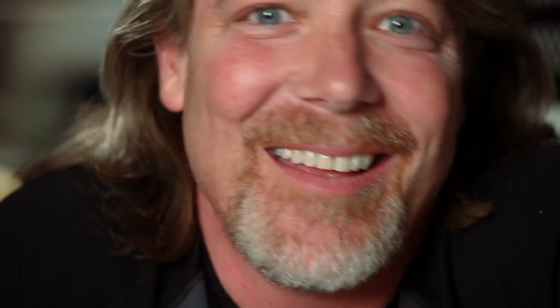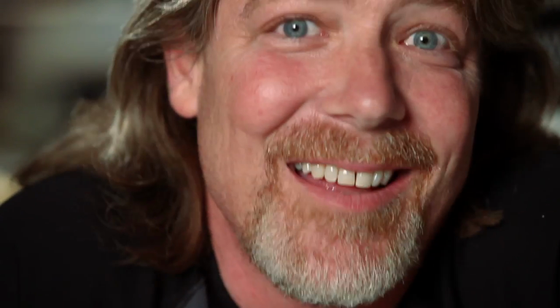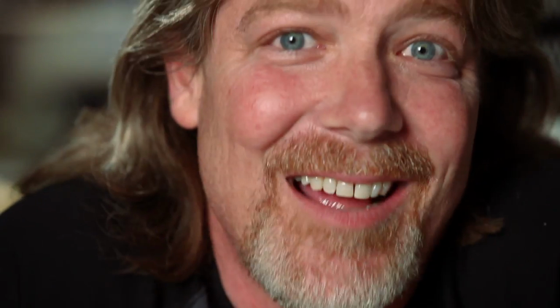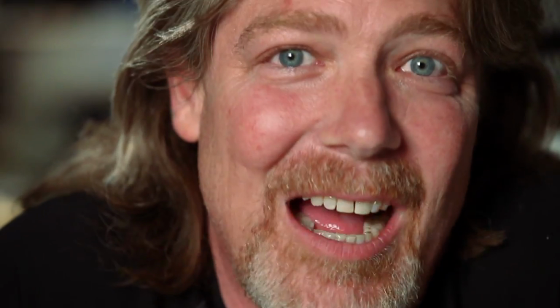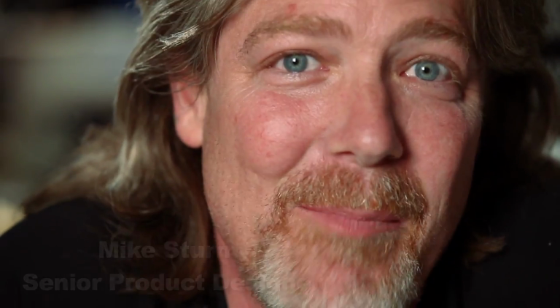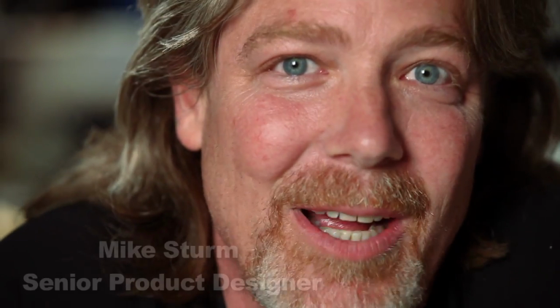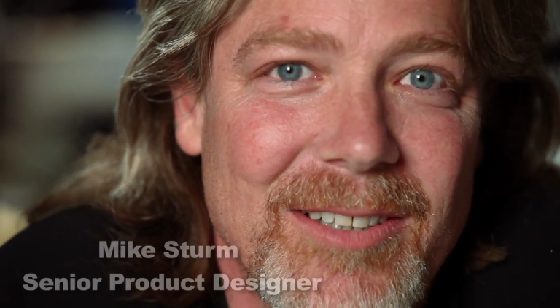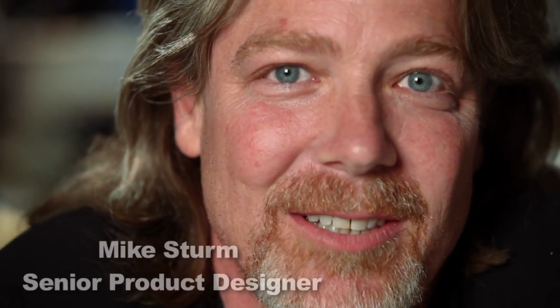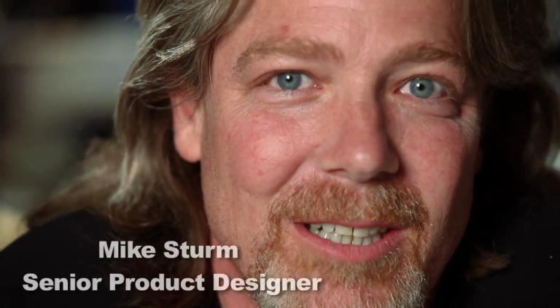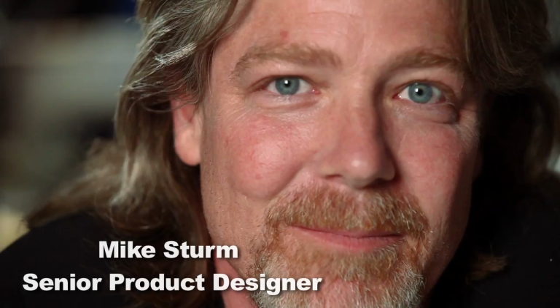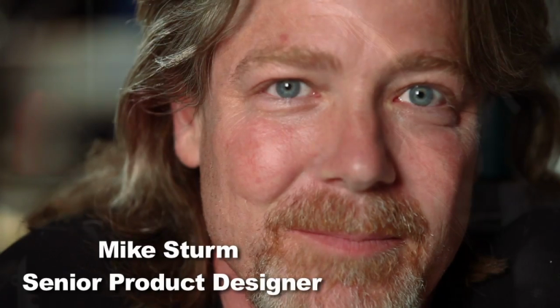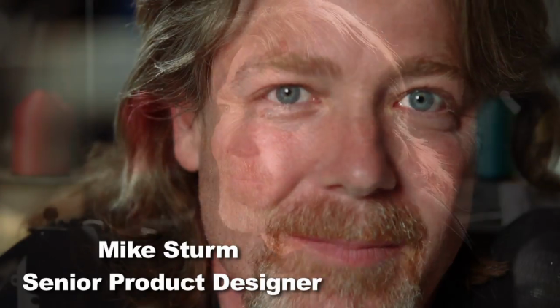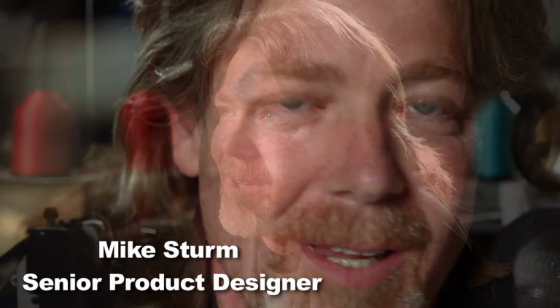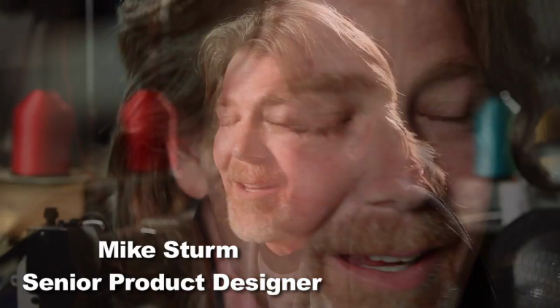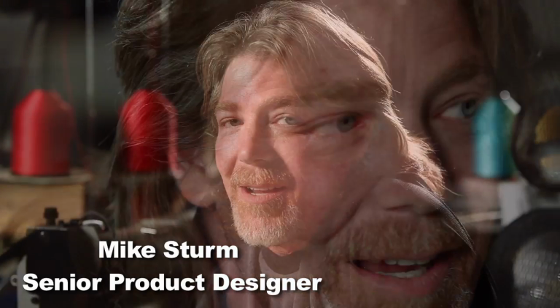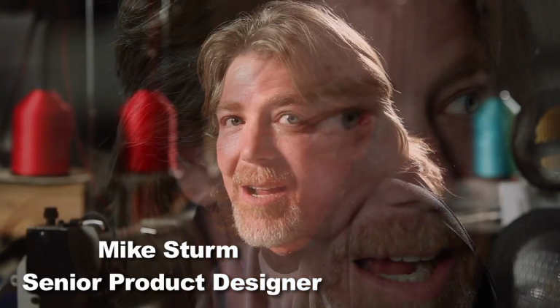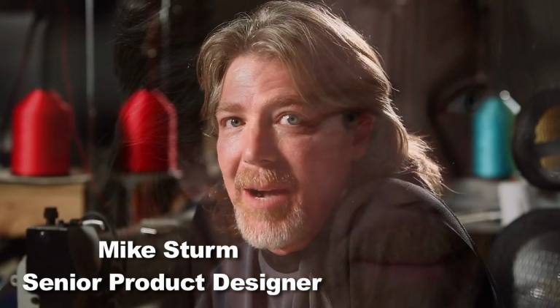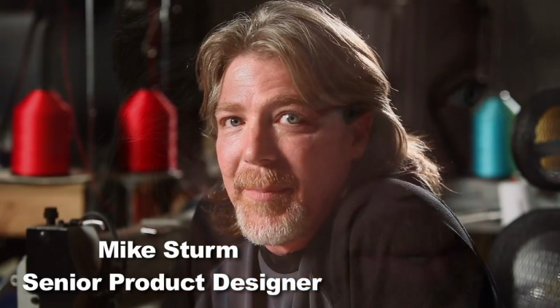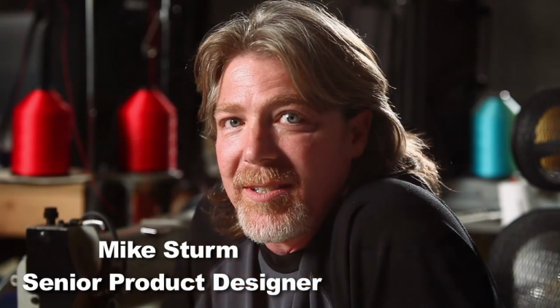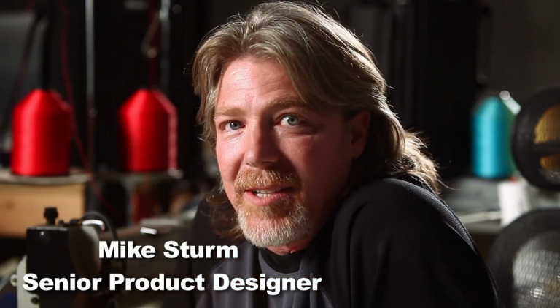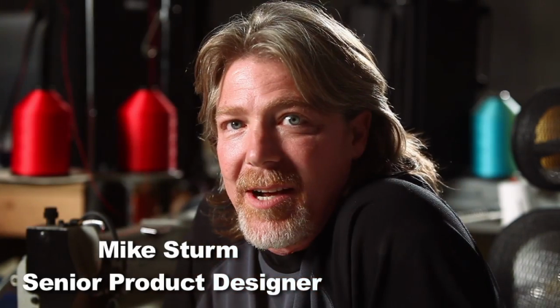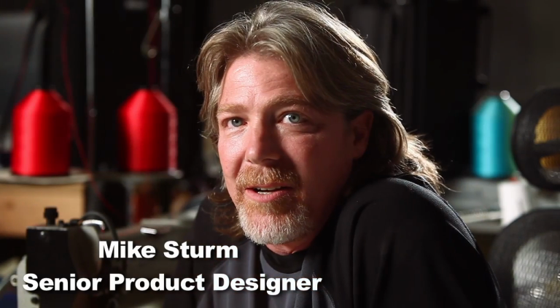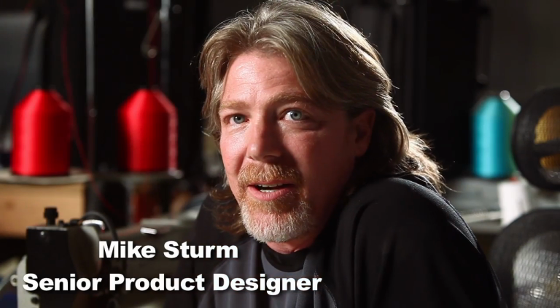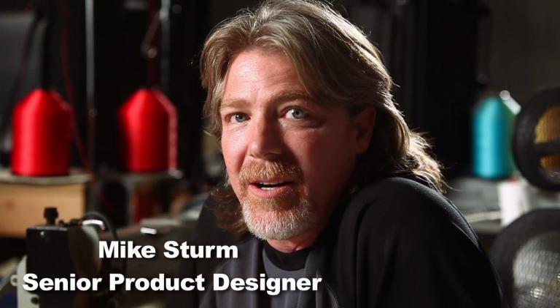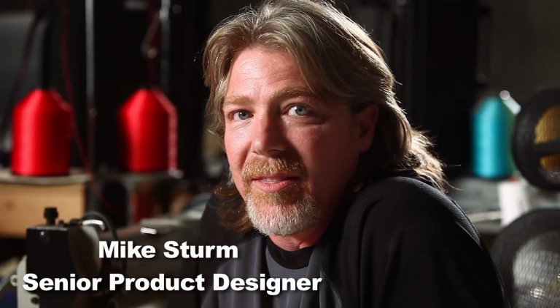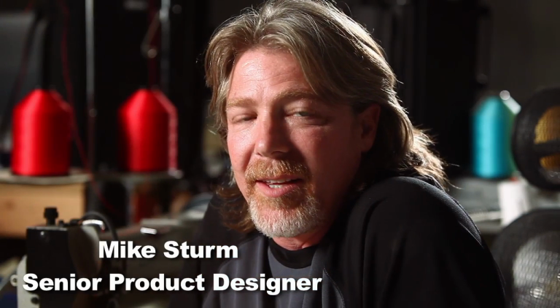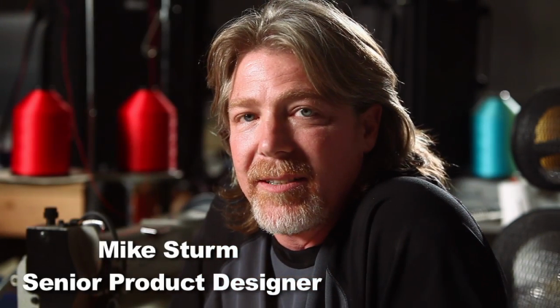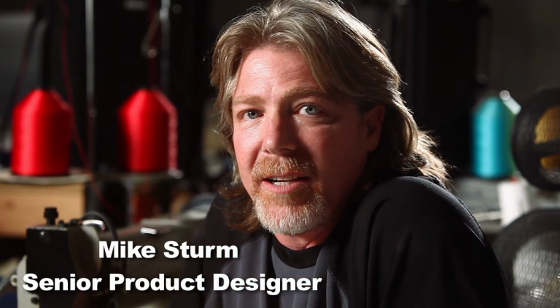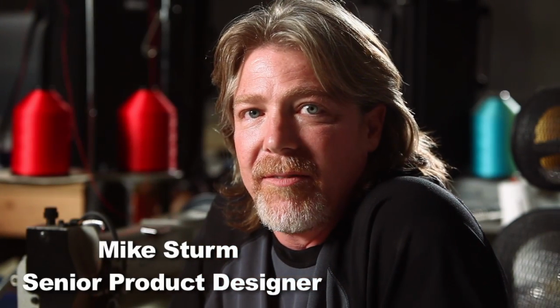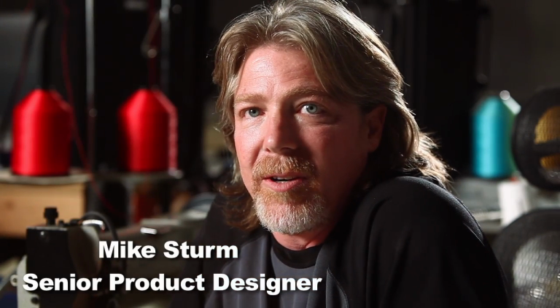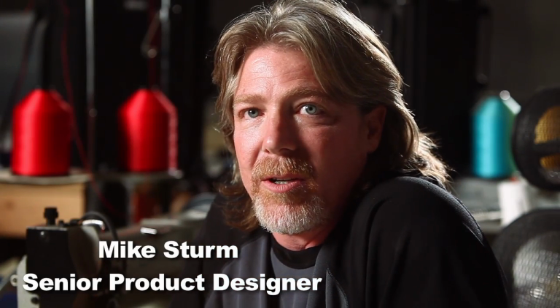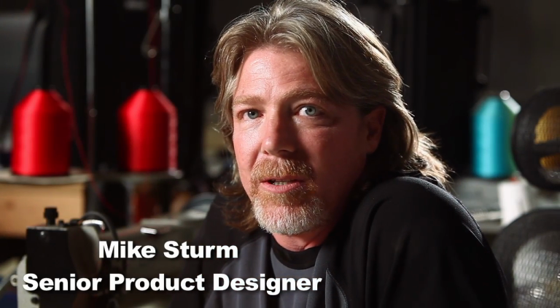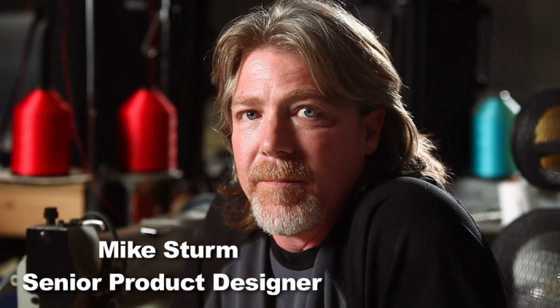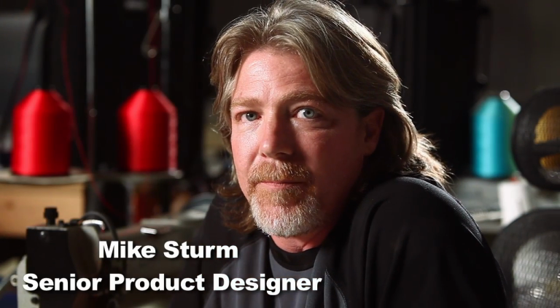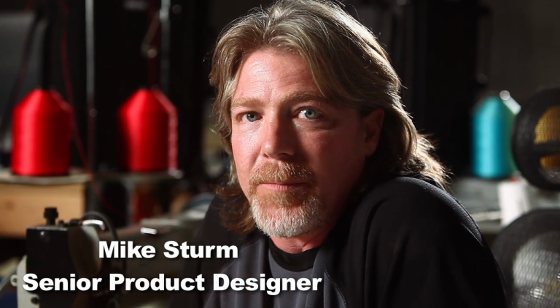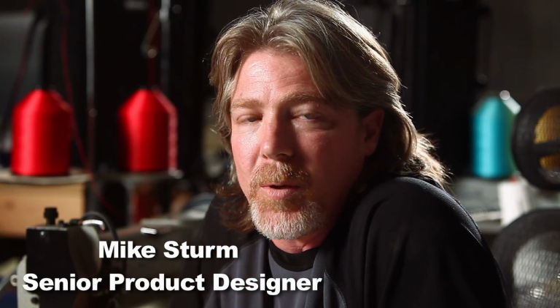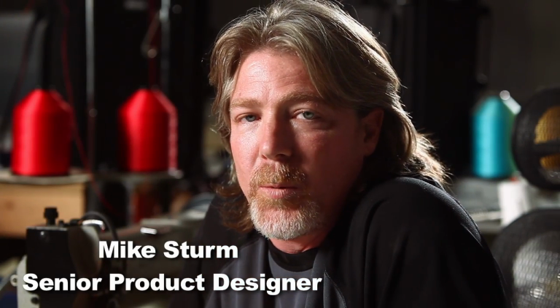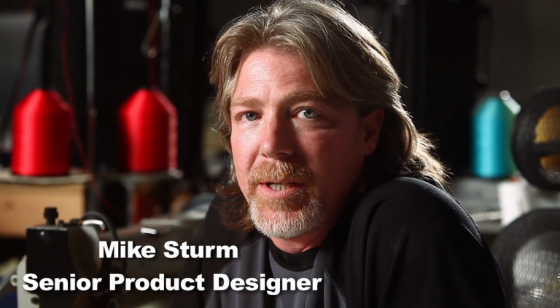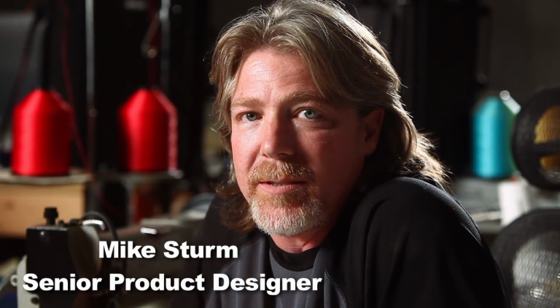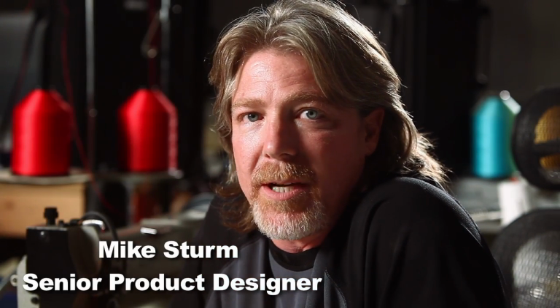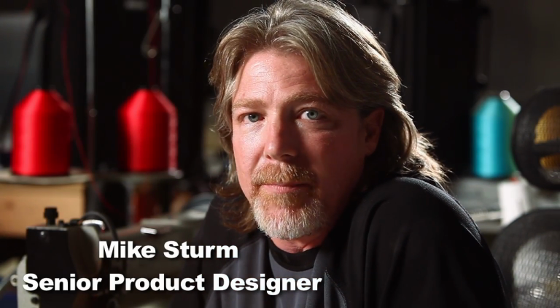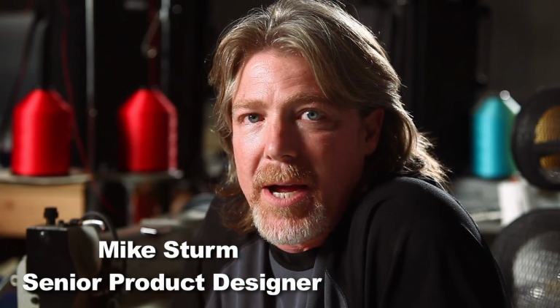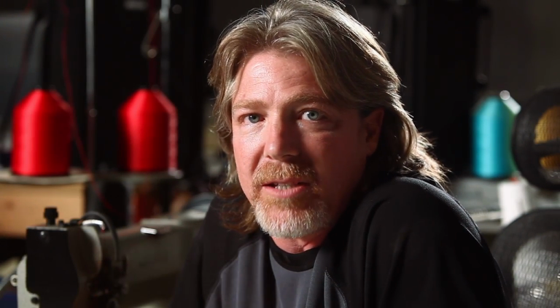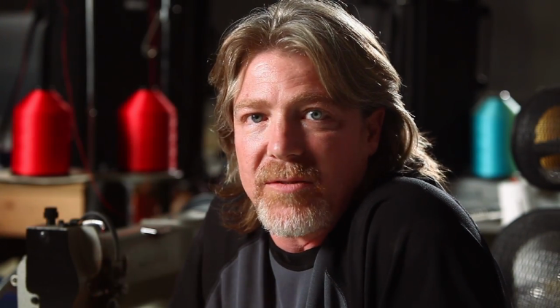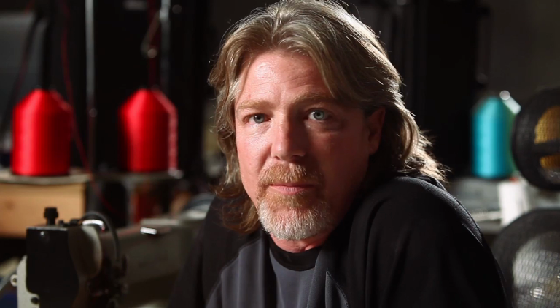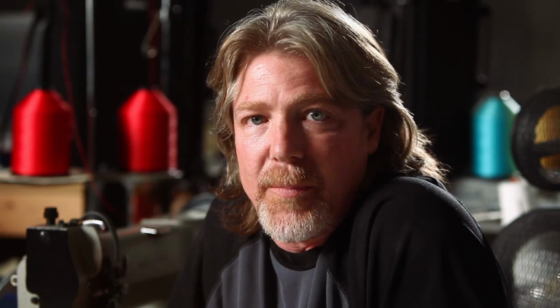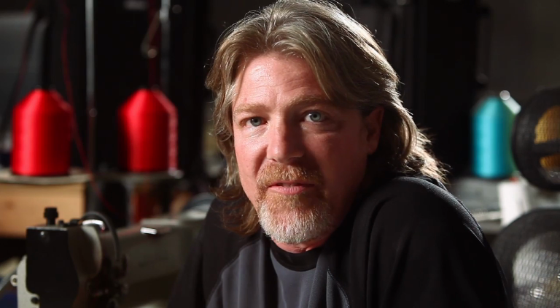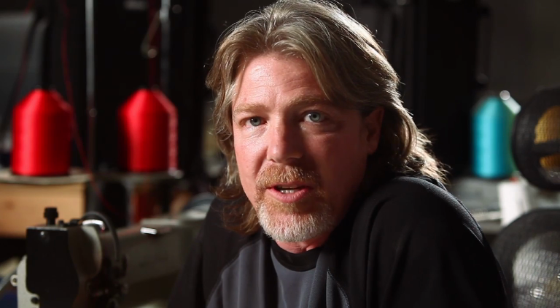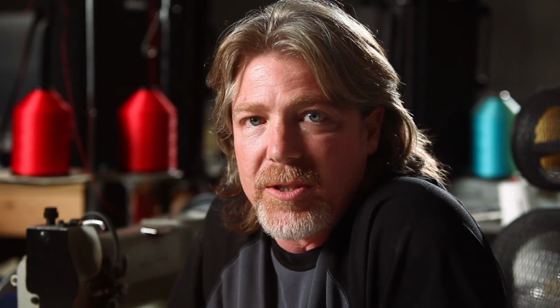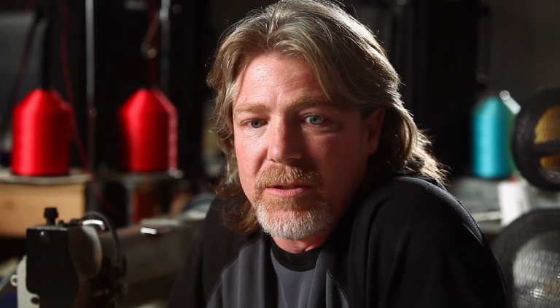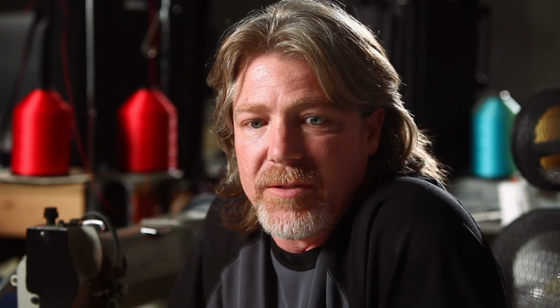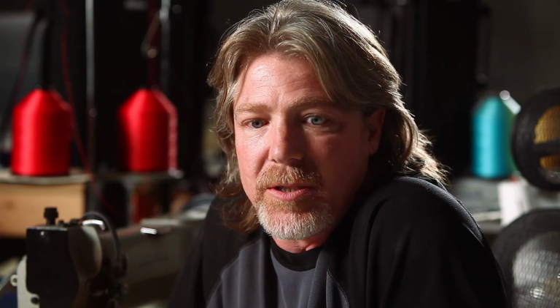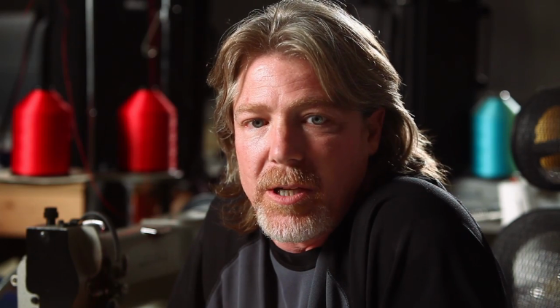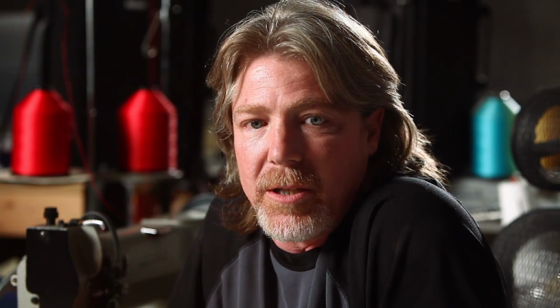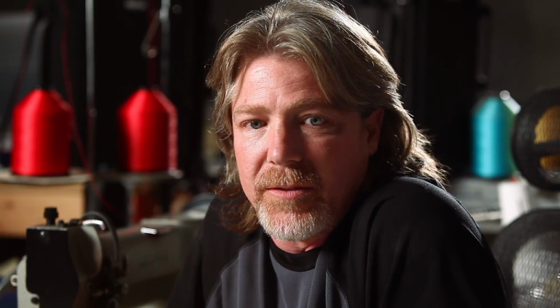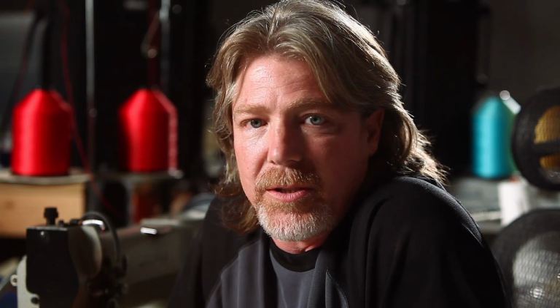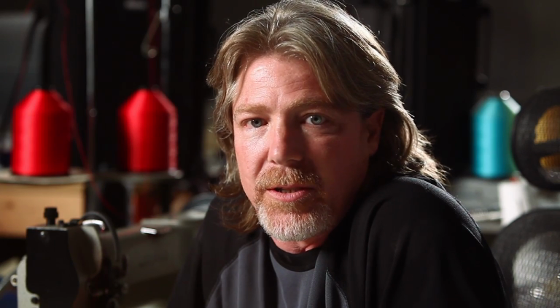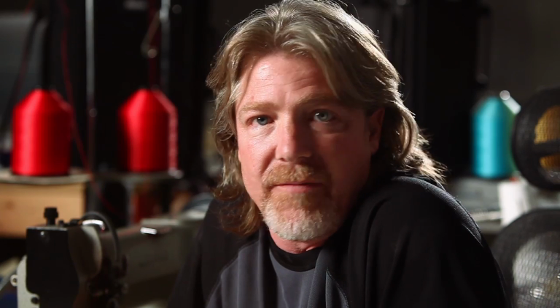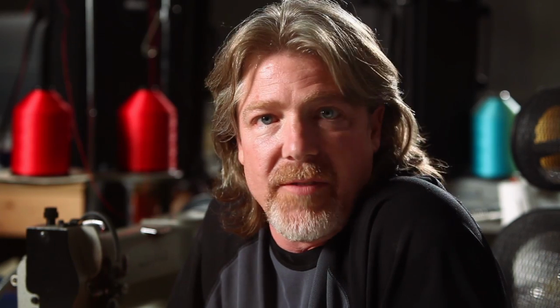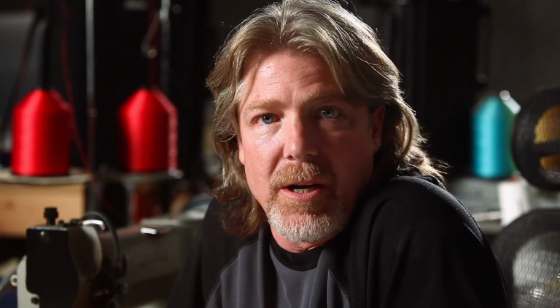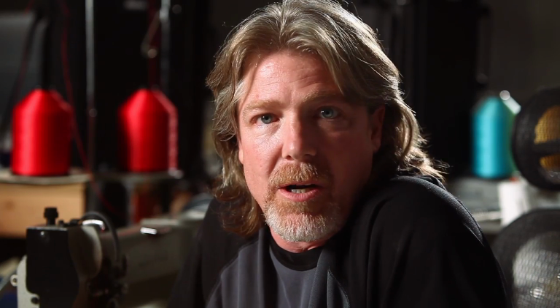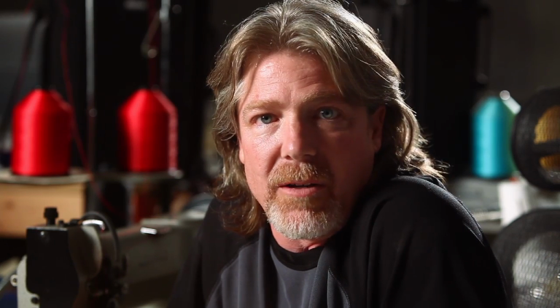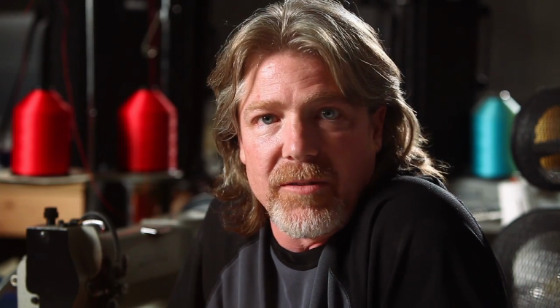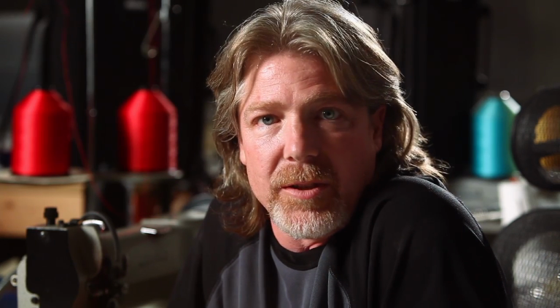I'm Mike Sturm. I'm a designer here at Think Tank Photo. We design bags for professional photographers and videographers.